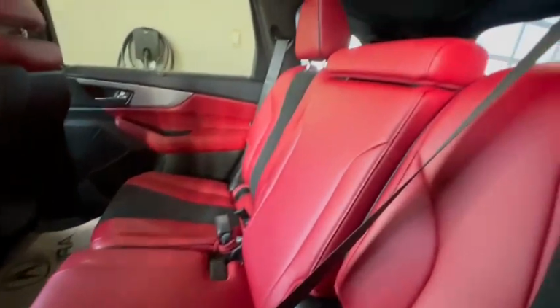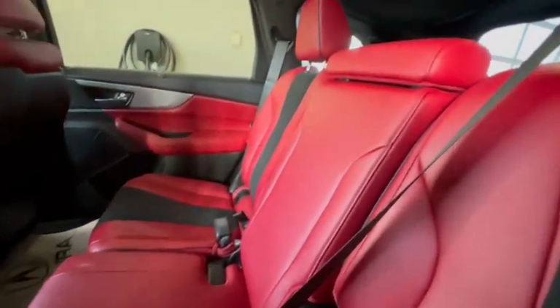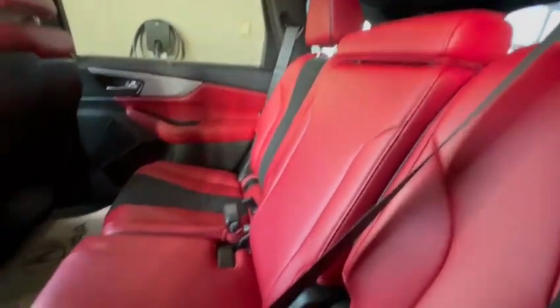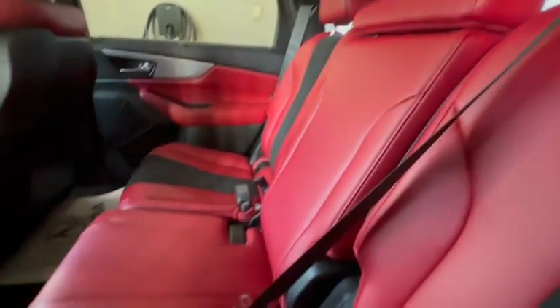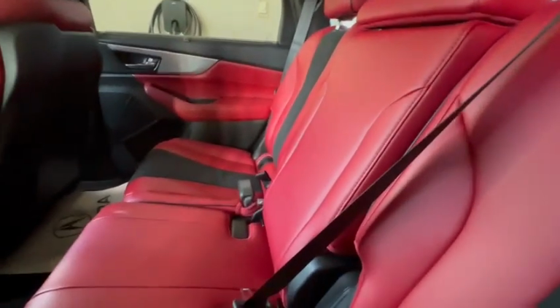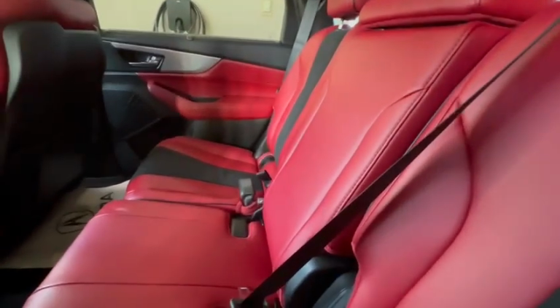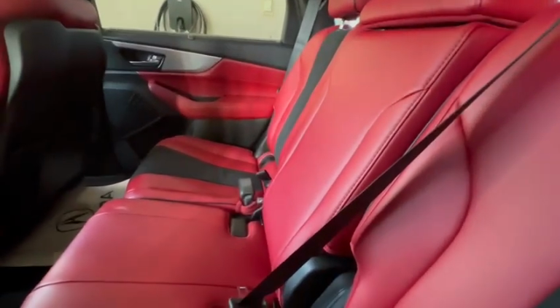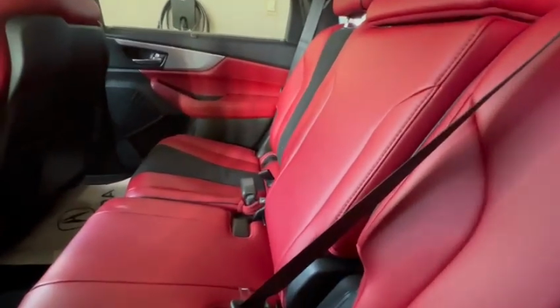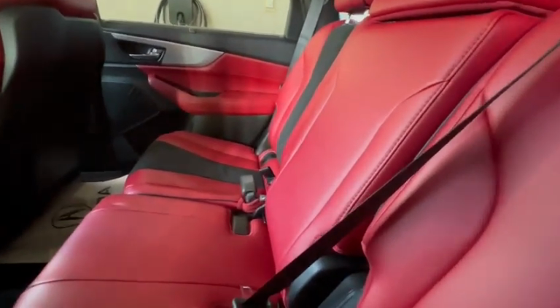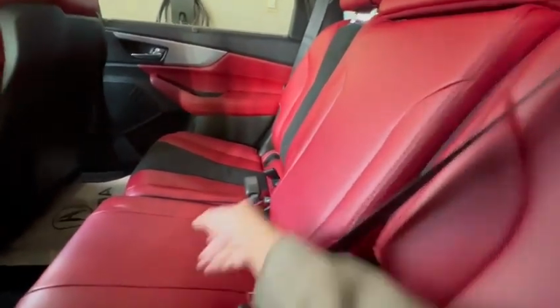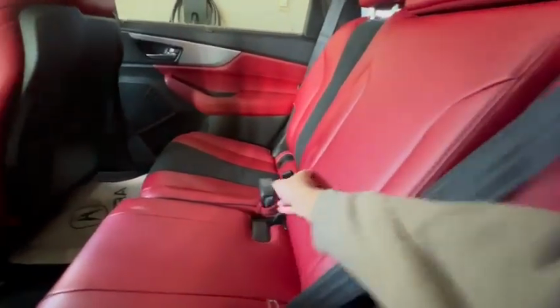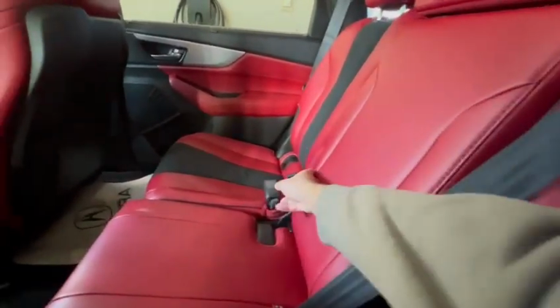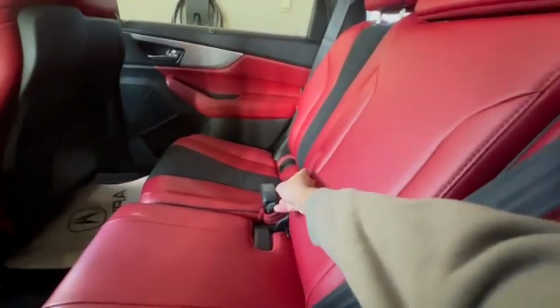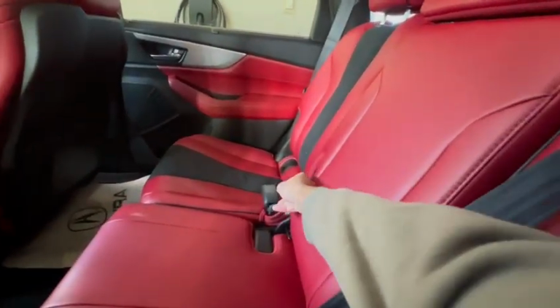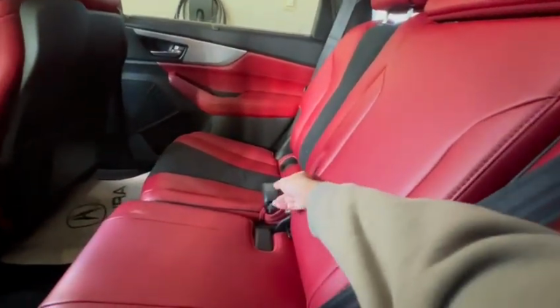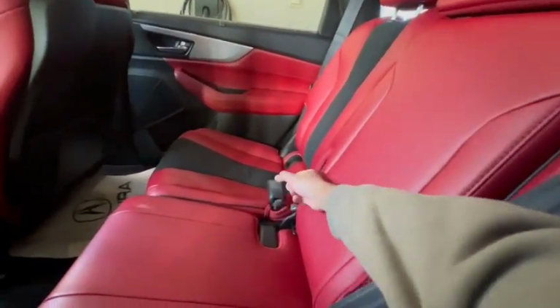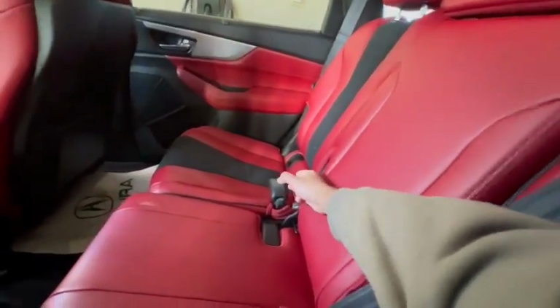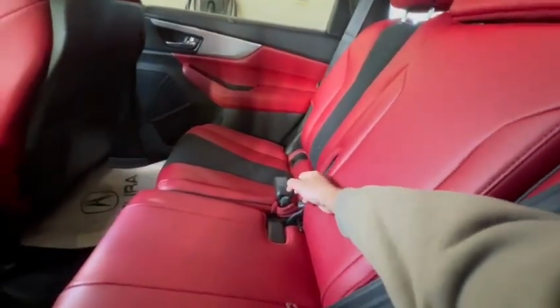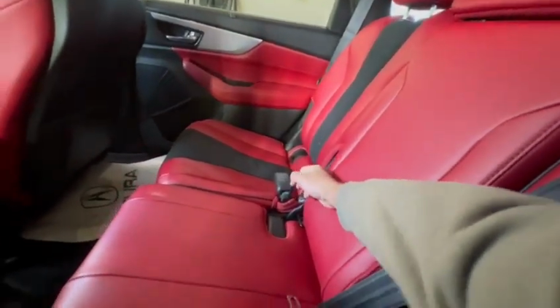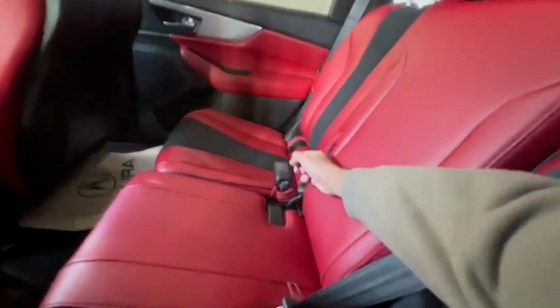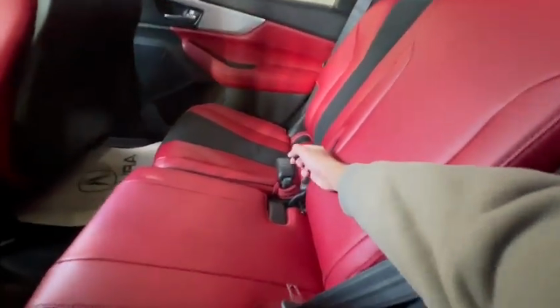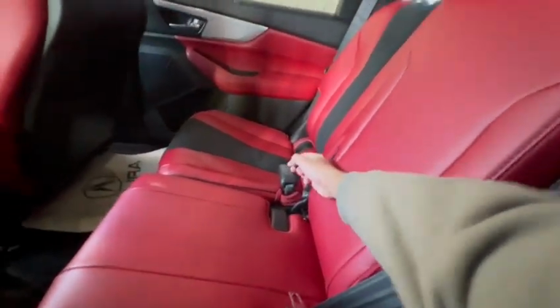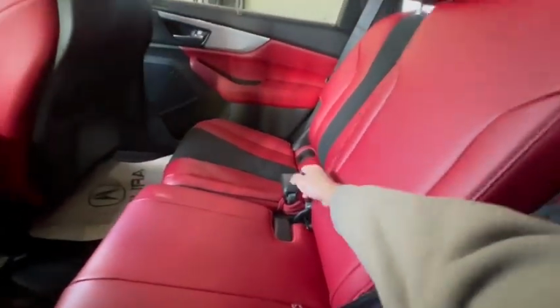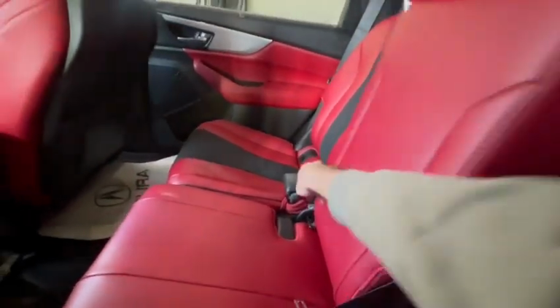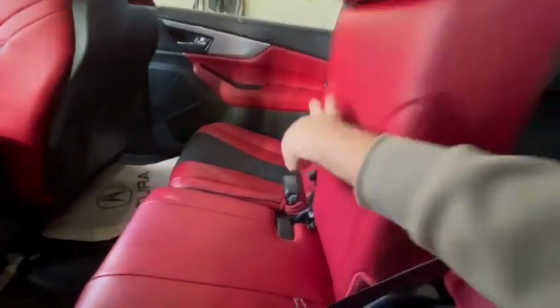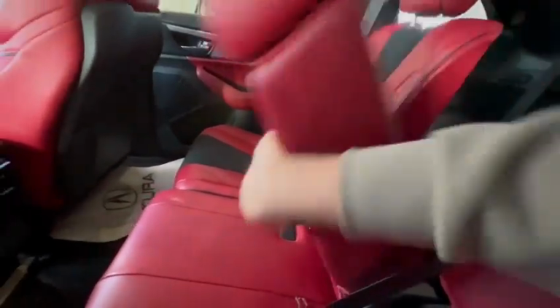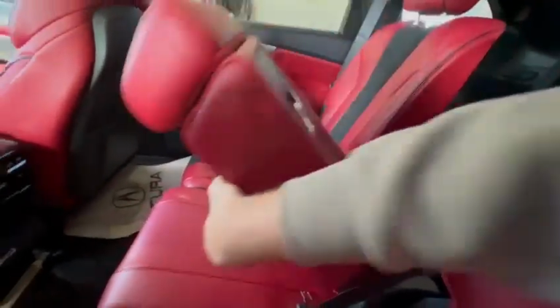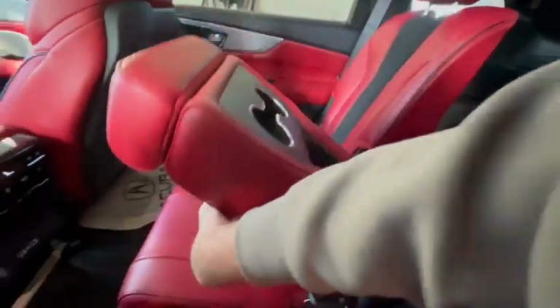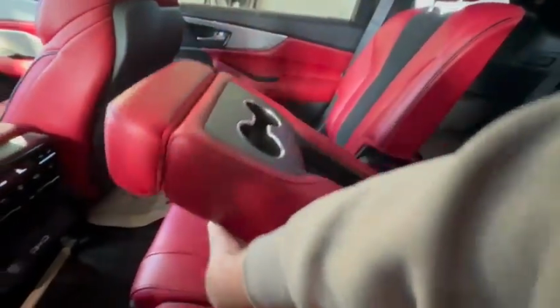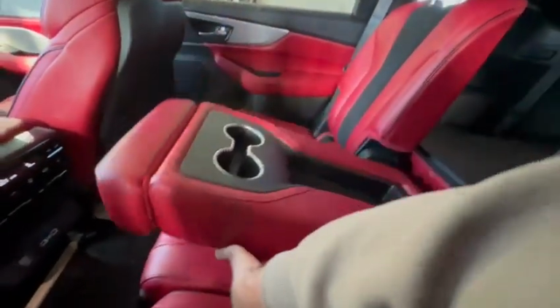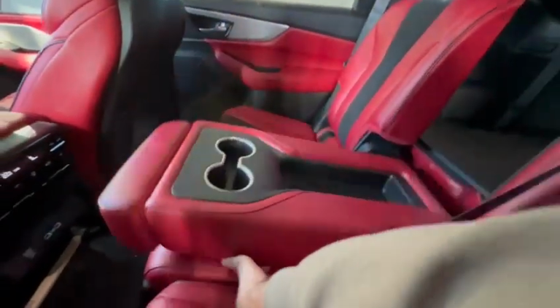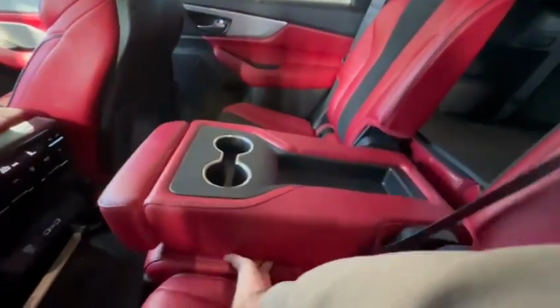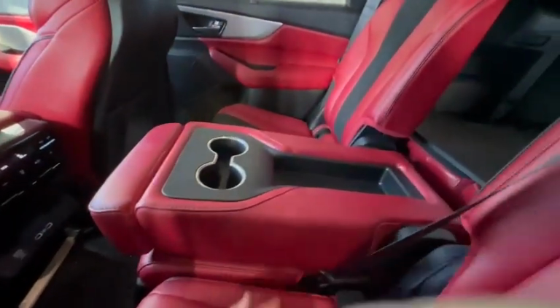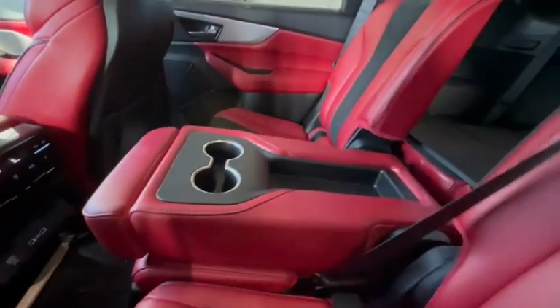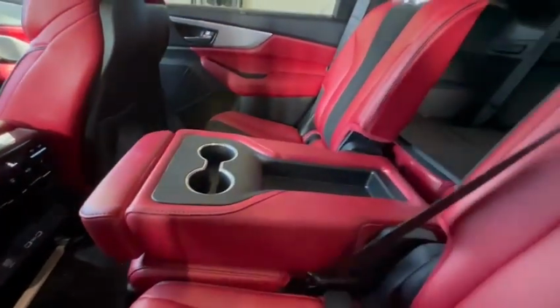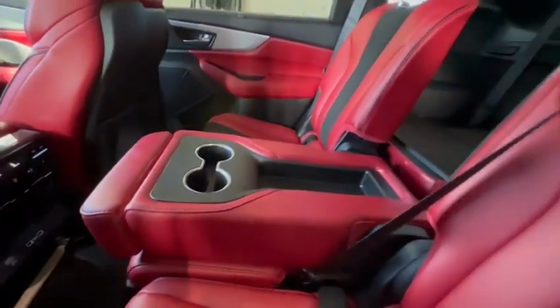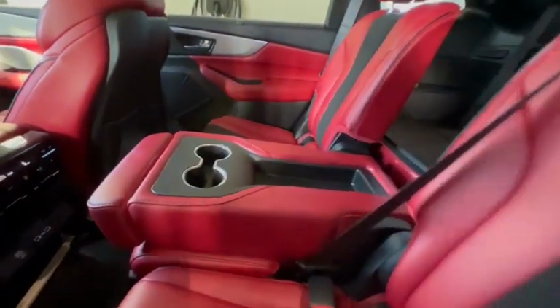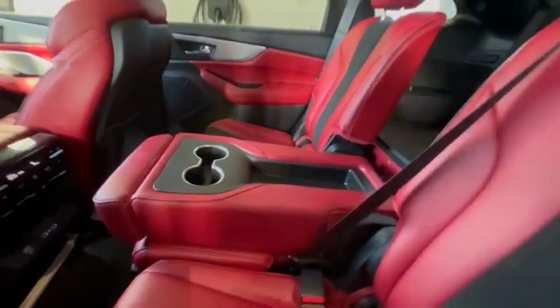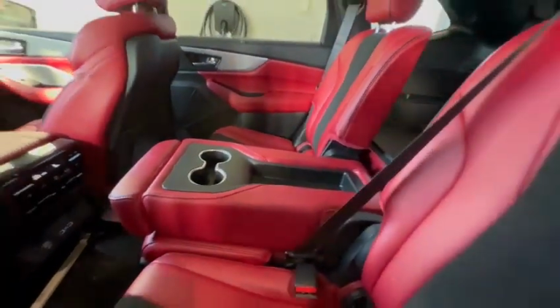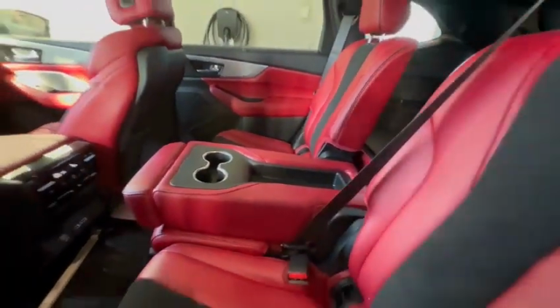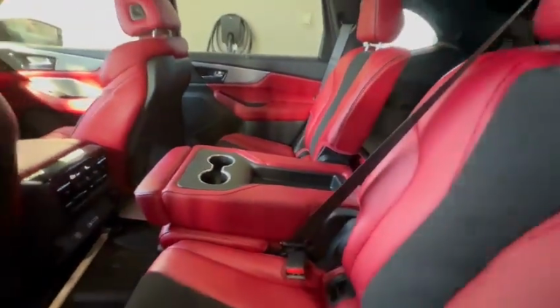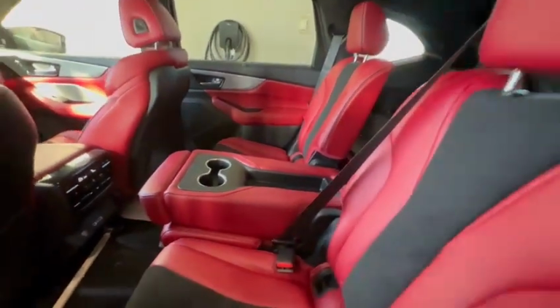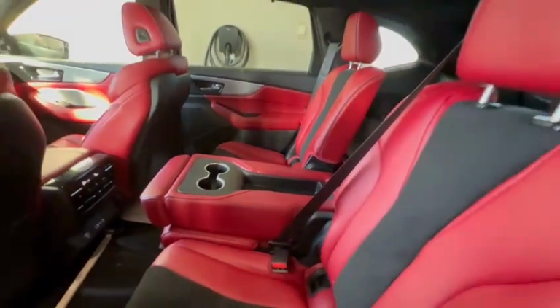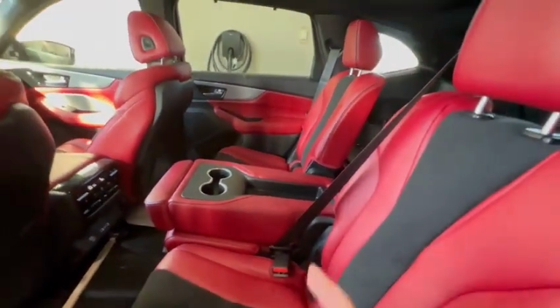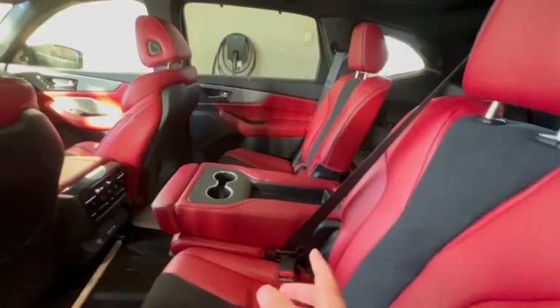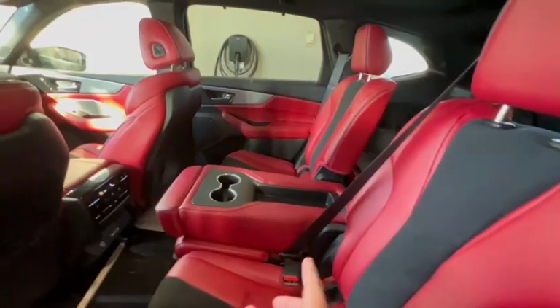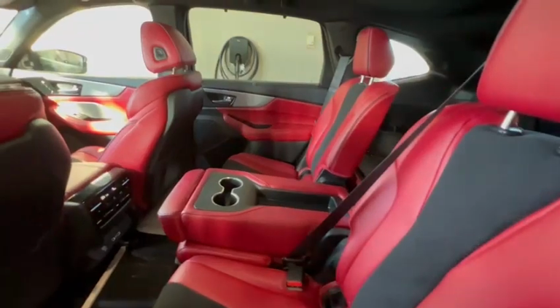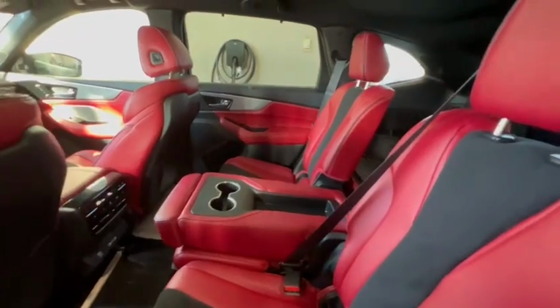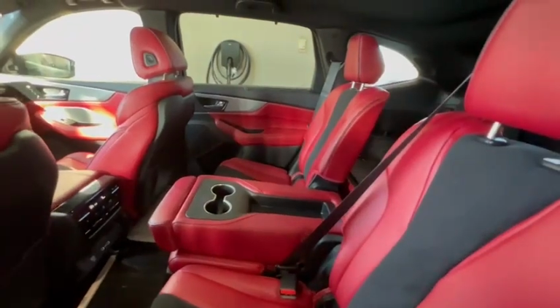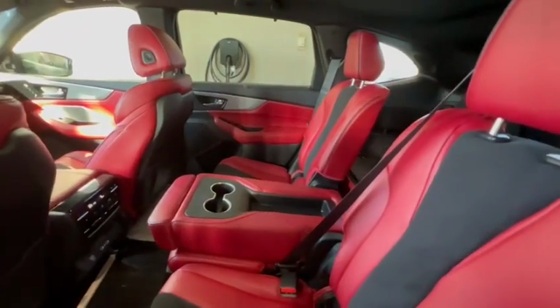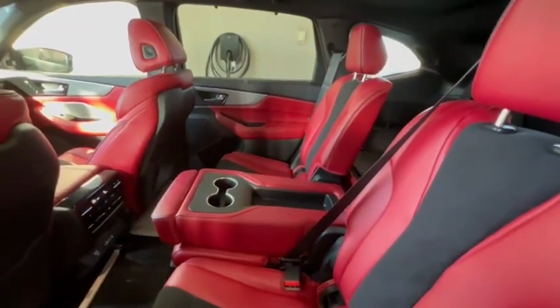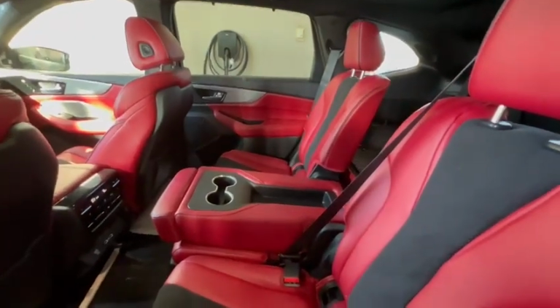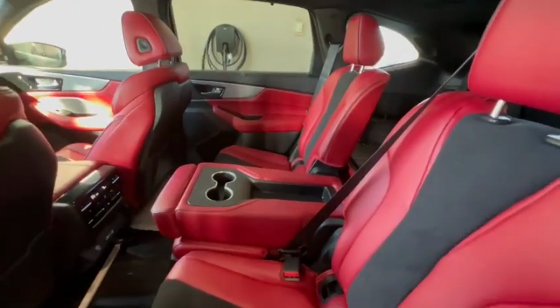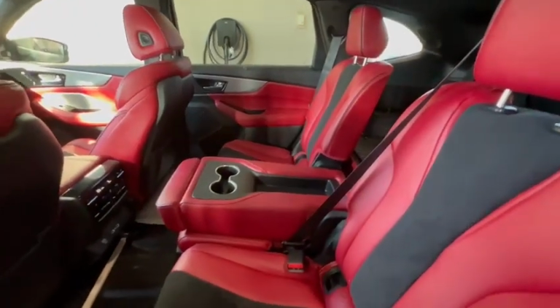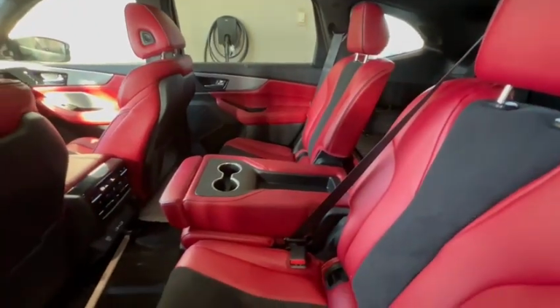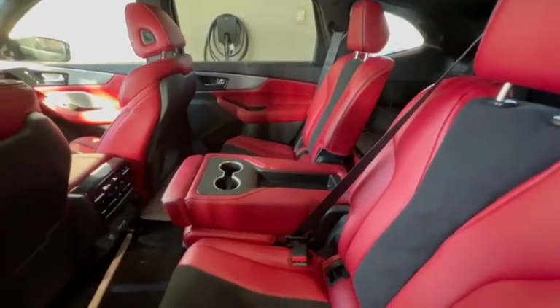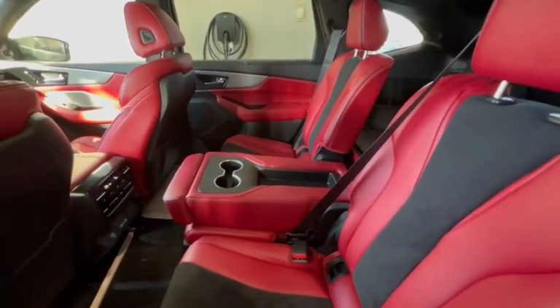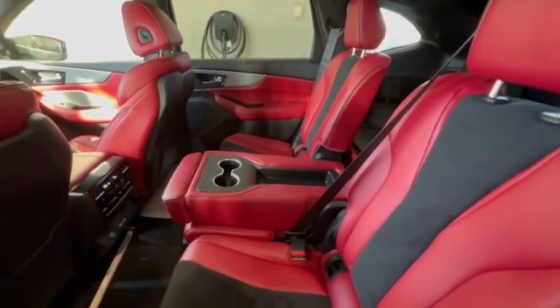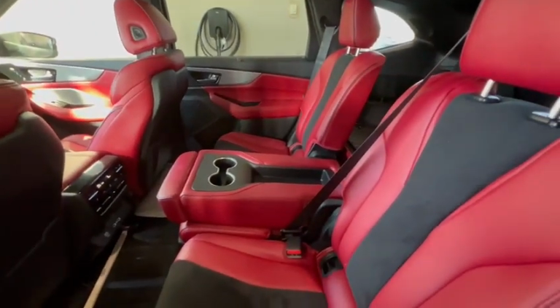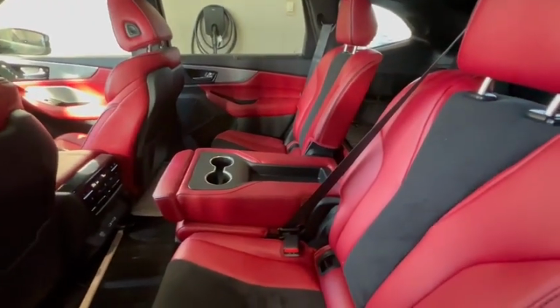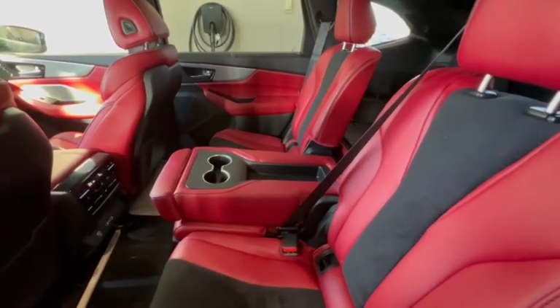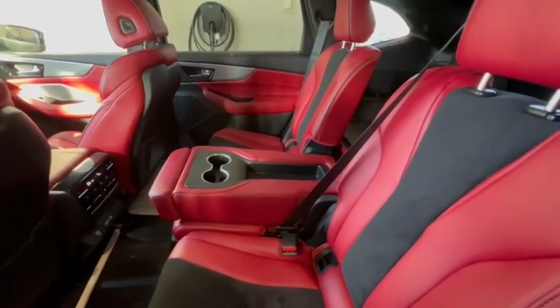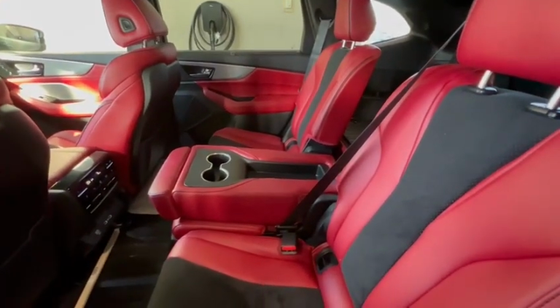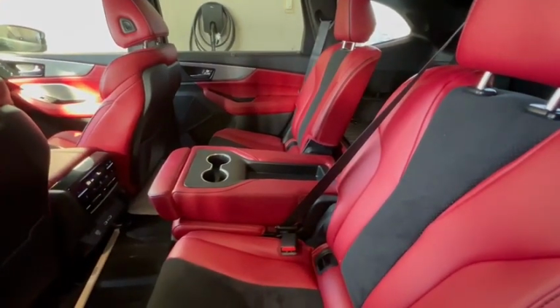This middle seat right over here can be considered as the bench, or you can fold it down into an armrest, or take it out completely and make this into a captain's chair.